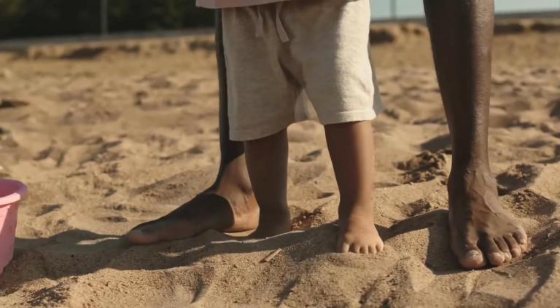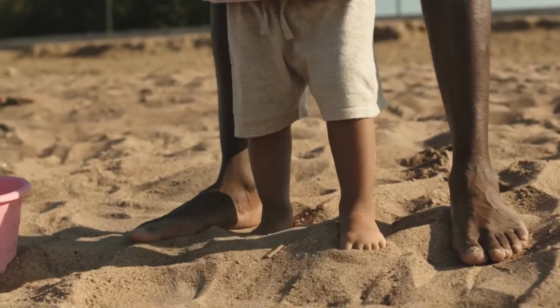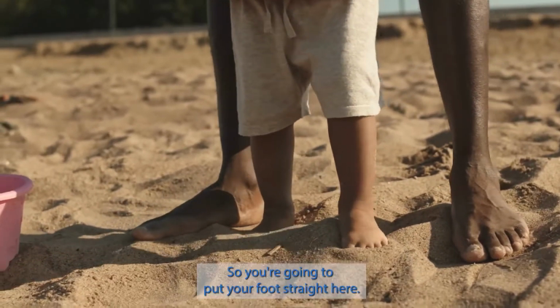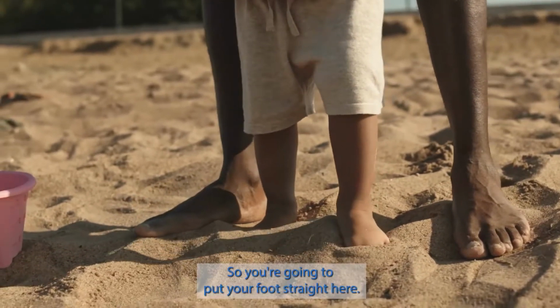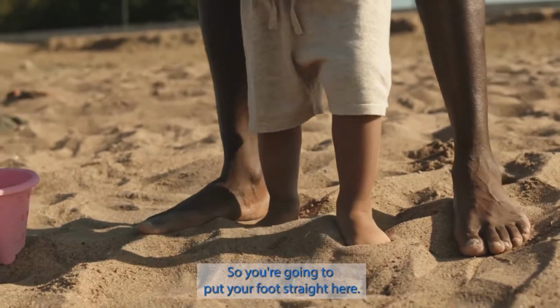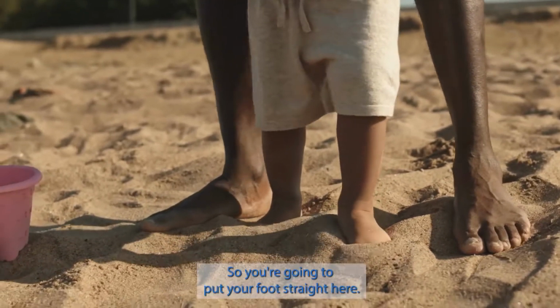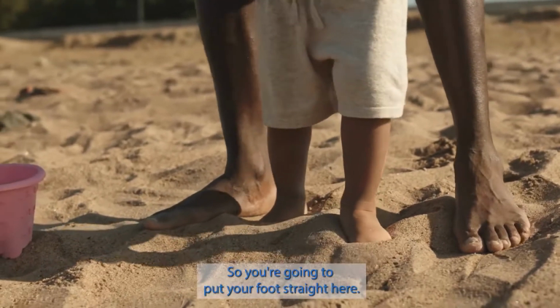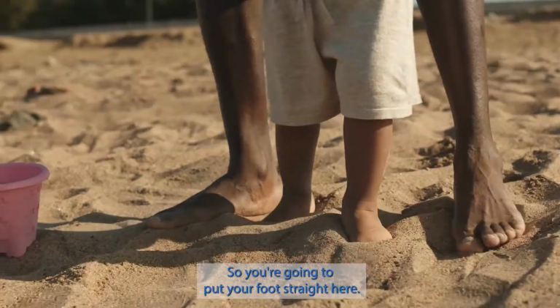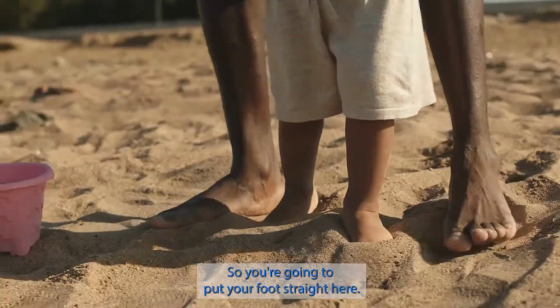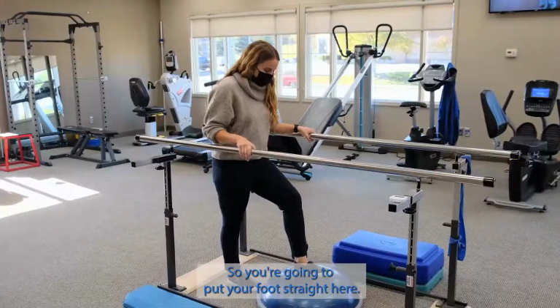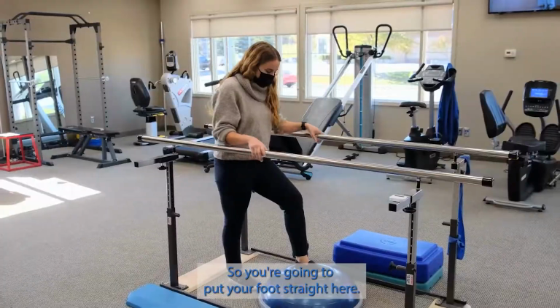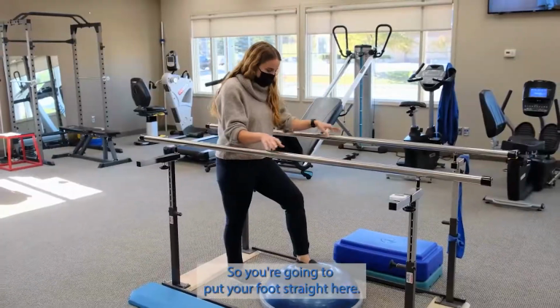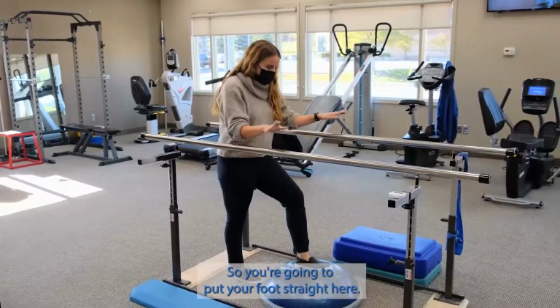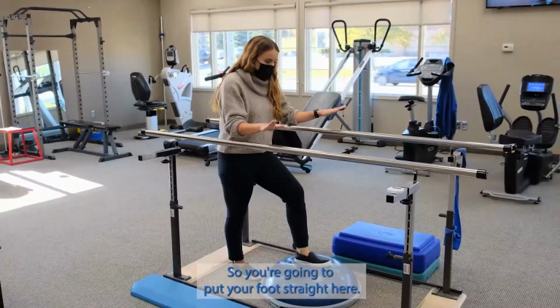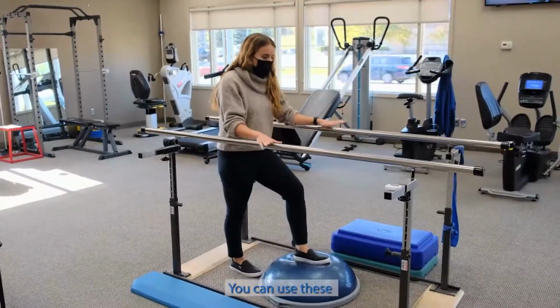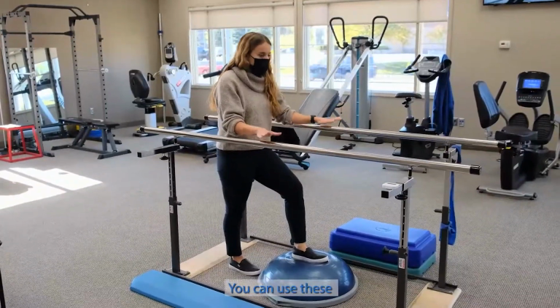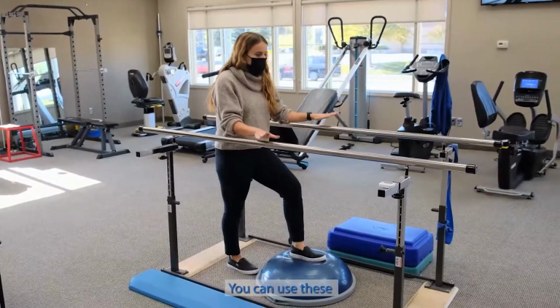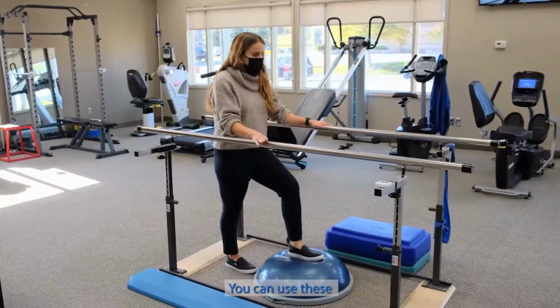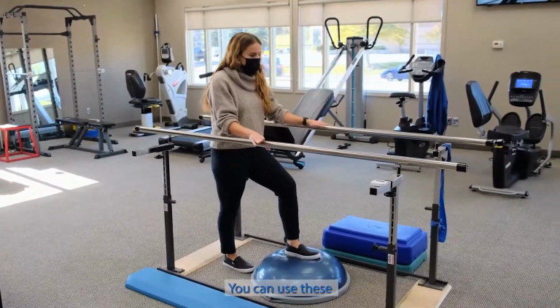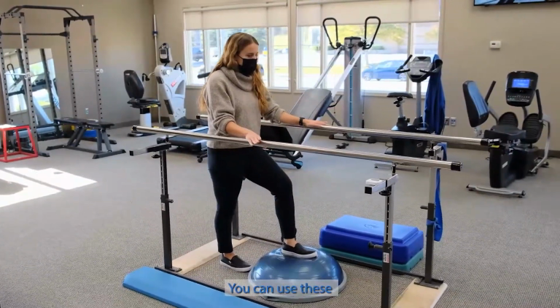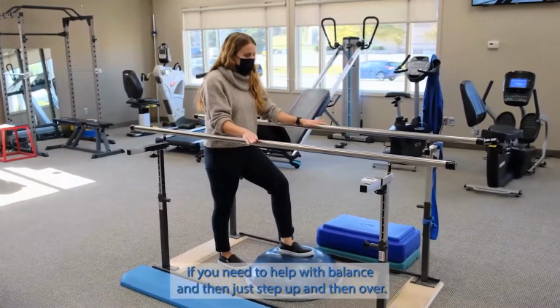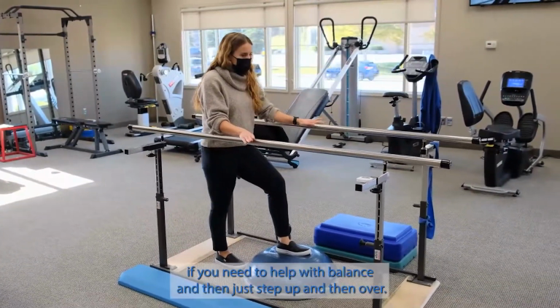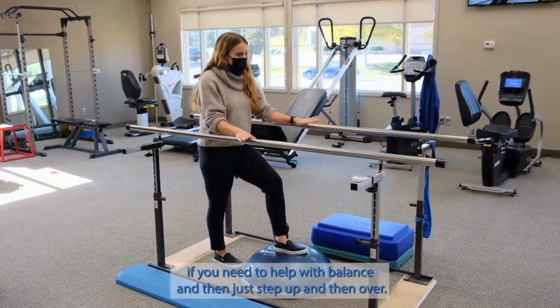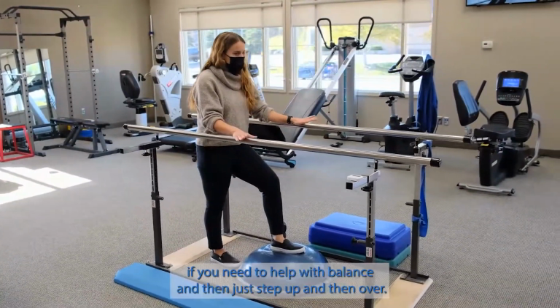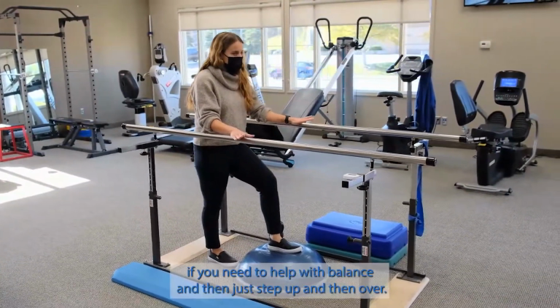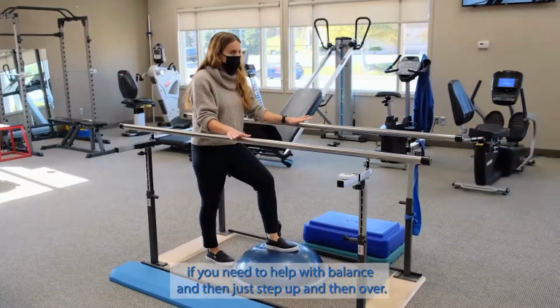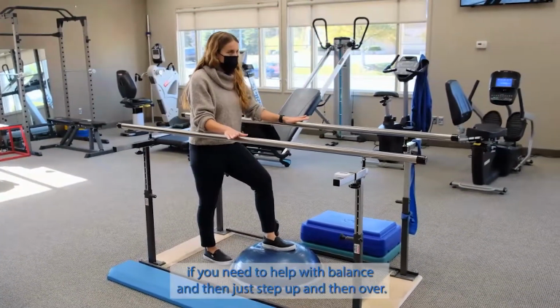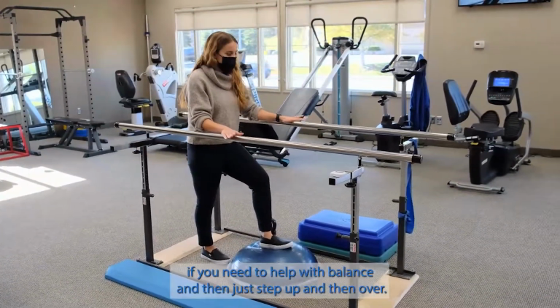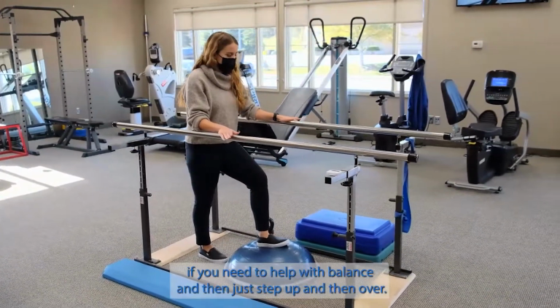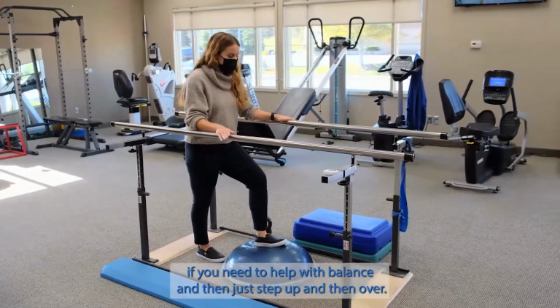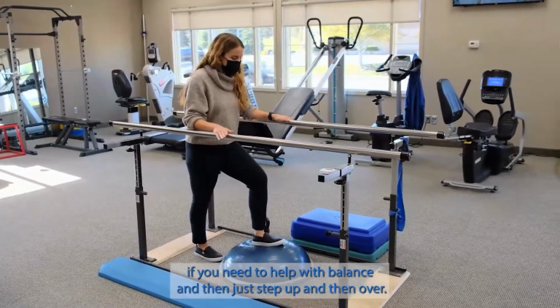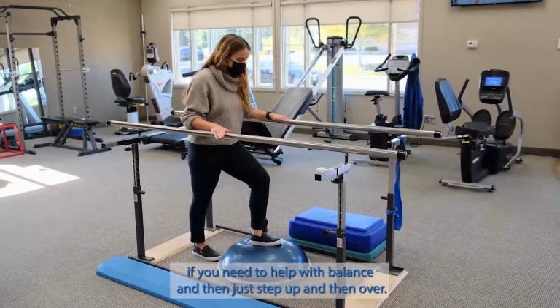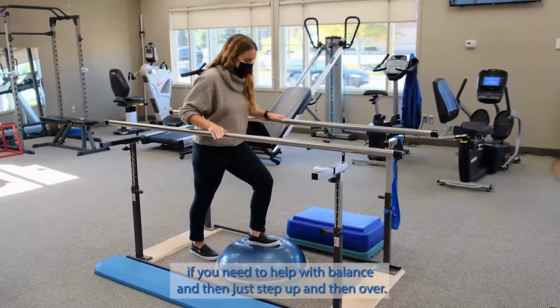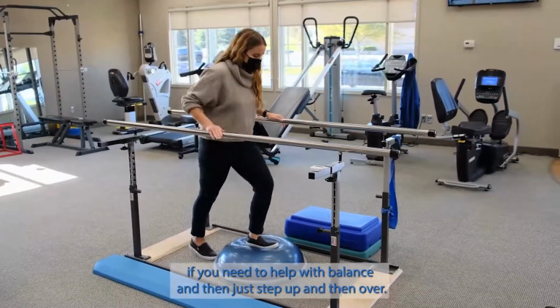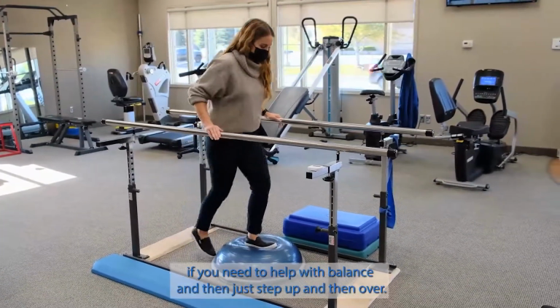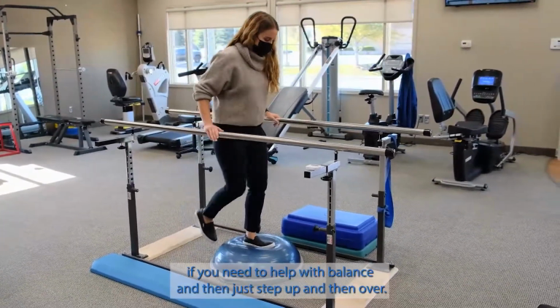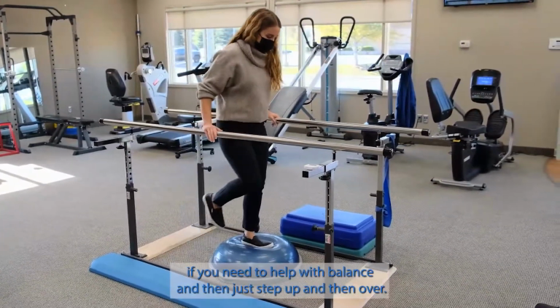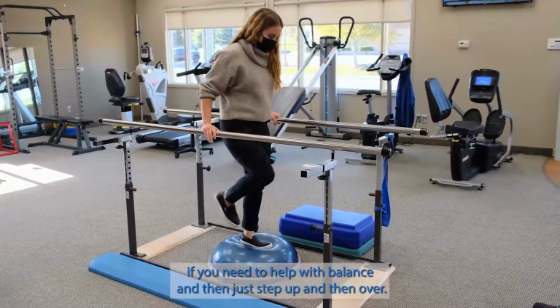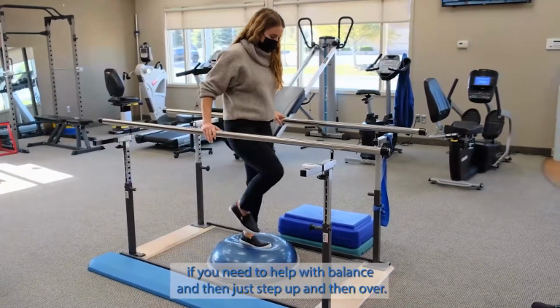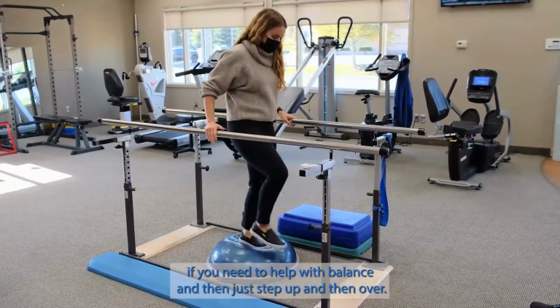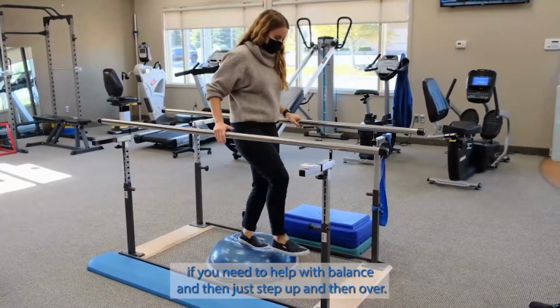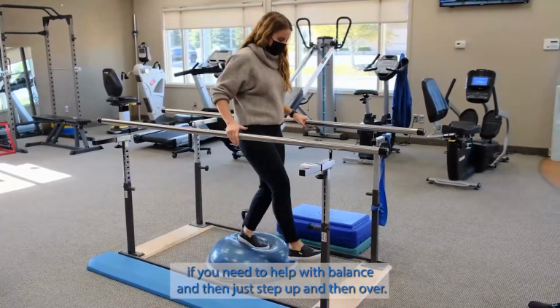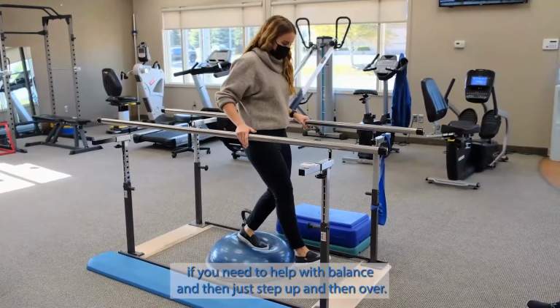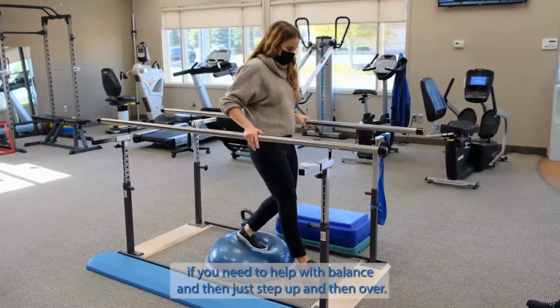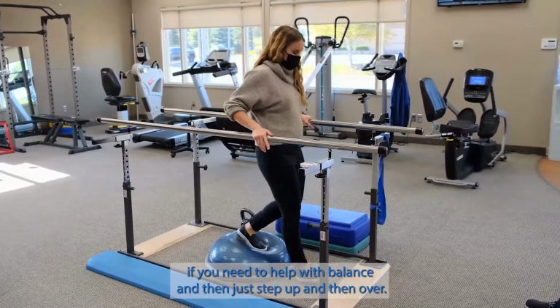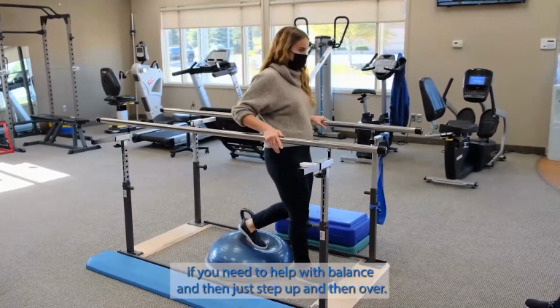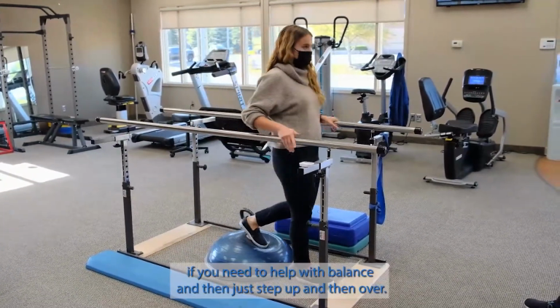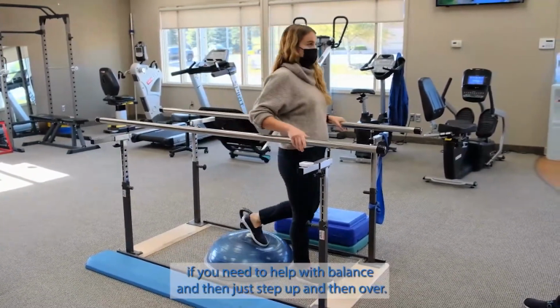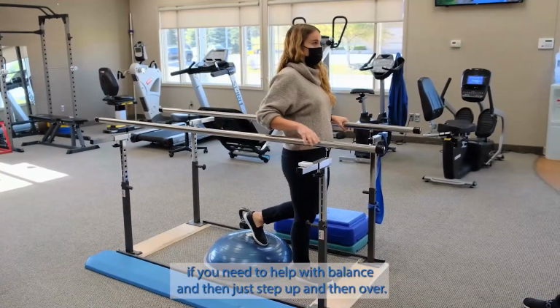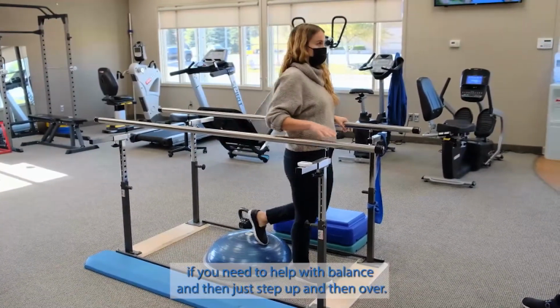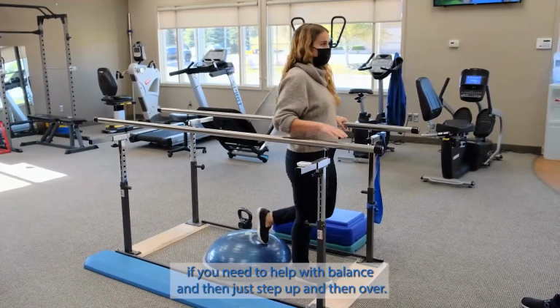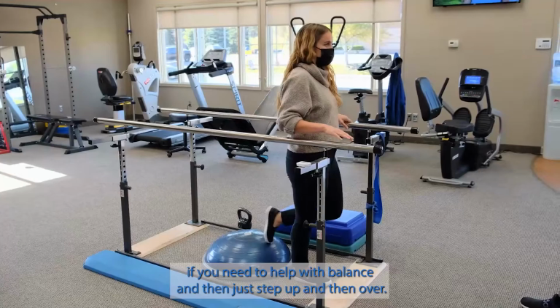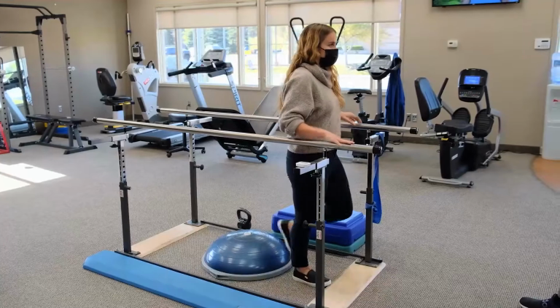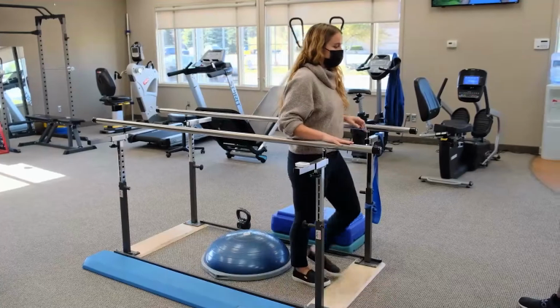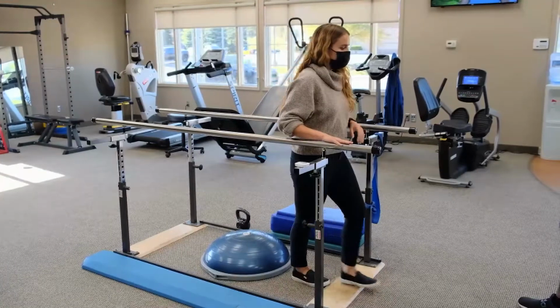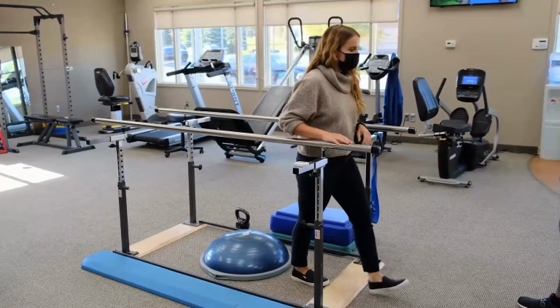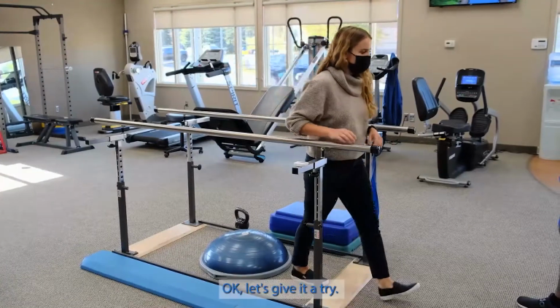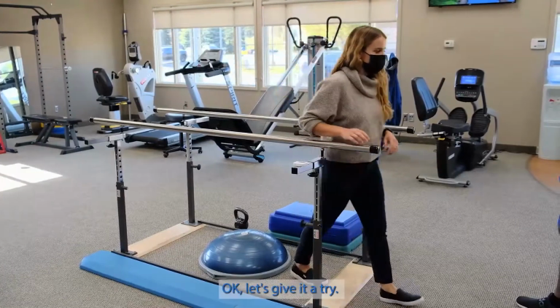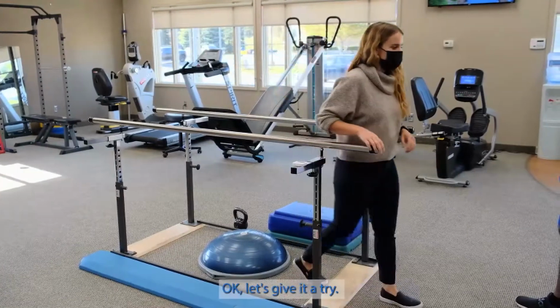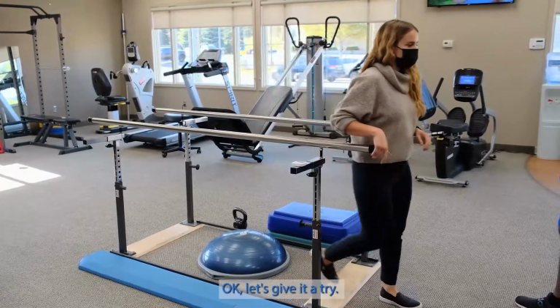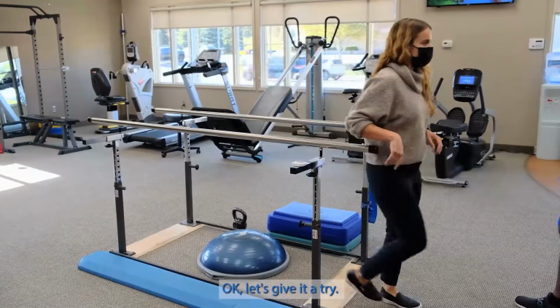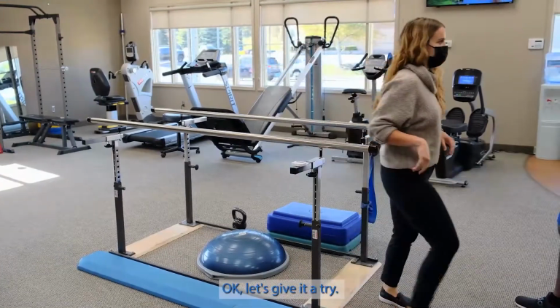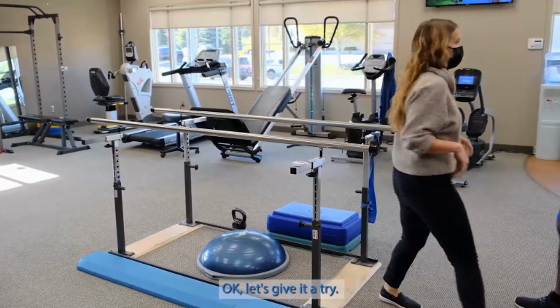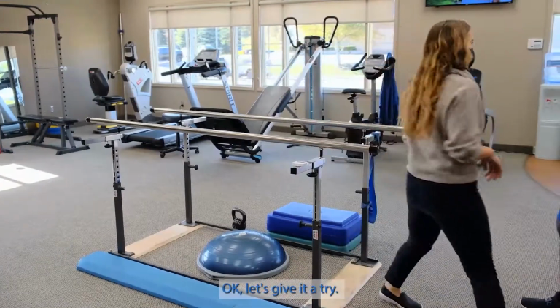So you're going to put your foot straight here. You can use these if you need to help with balance, and then just step up and then over. Okay, let's give it a try.